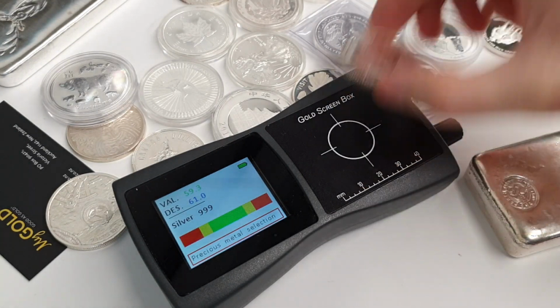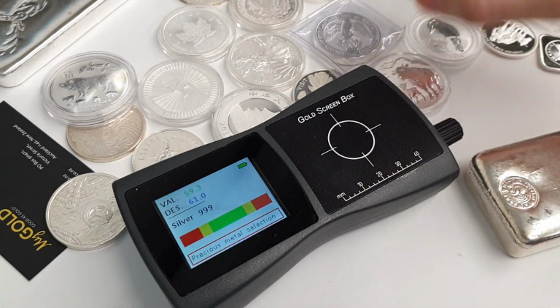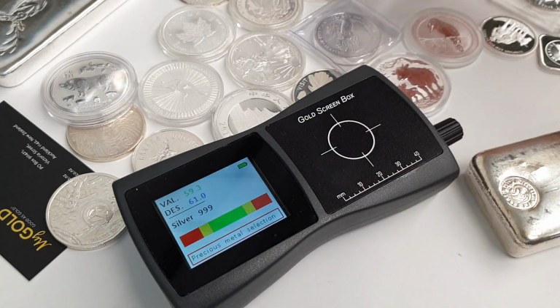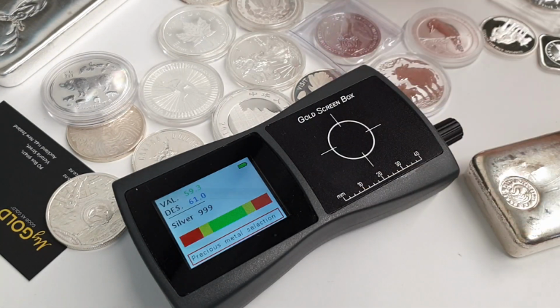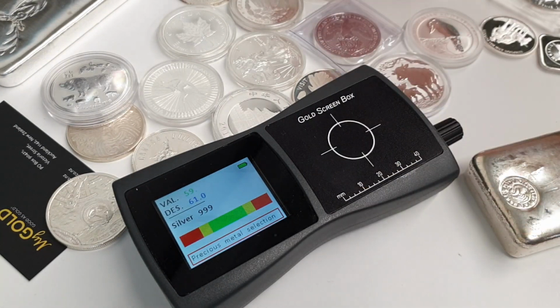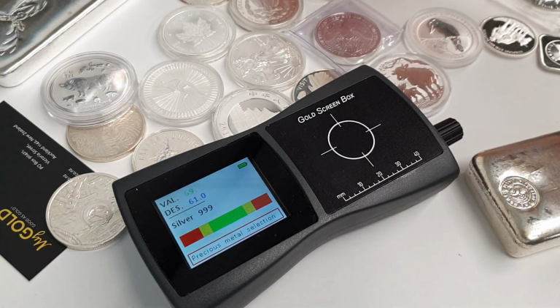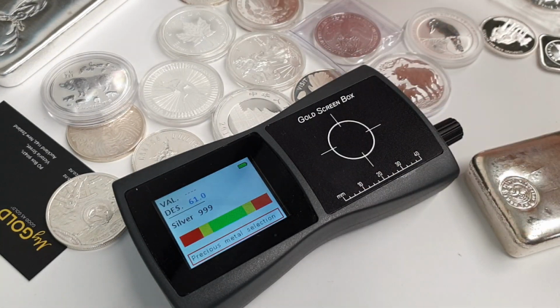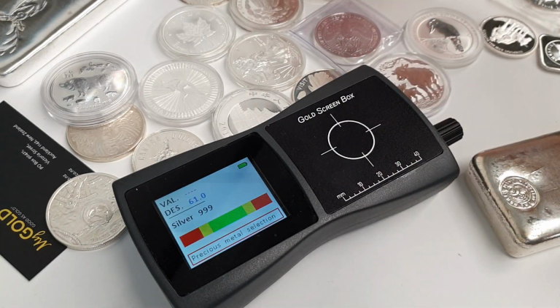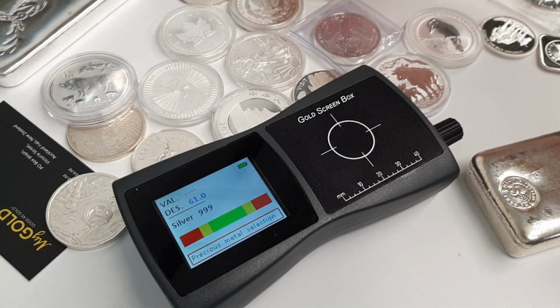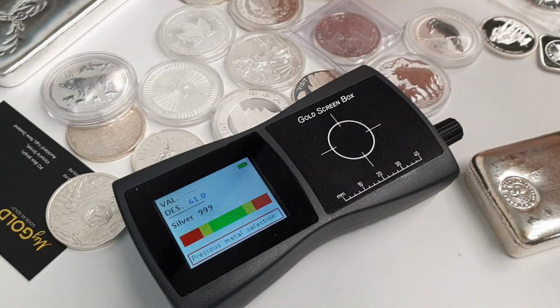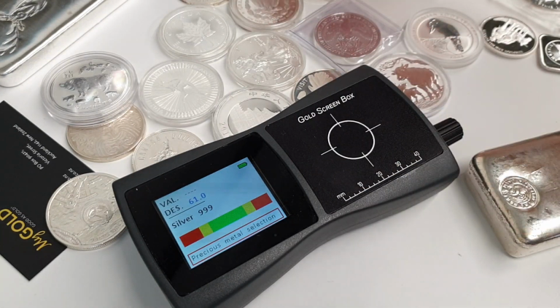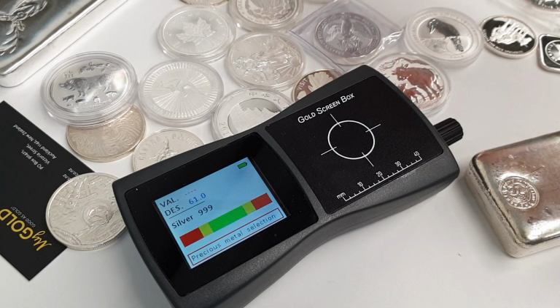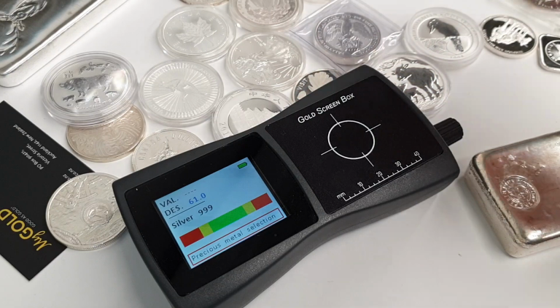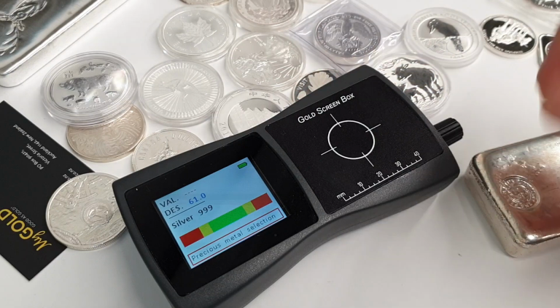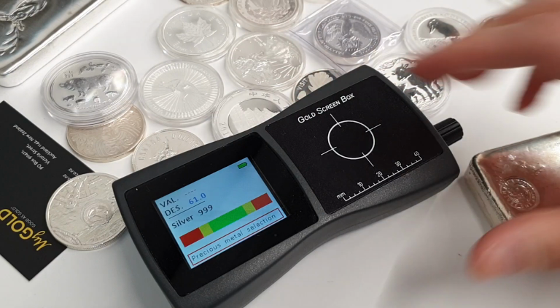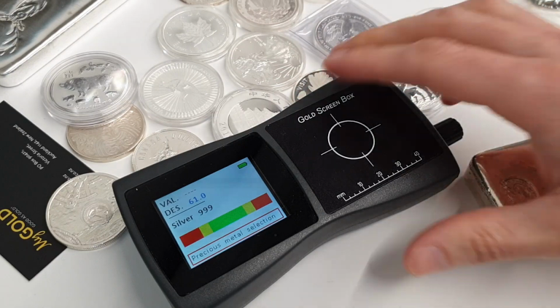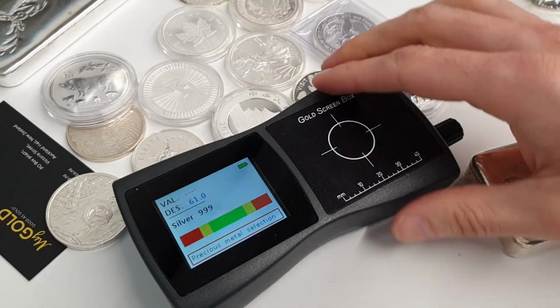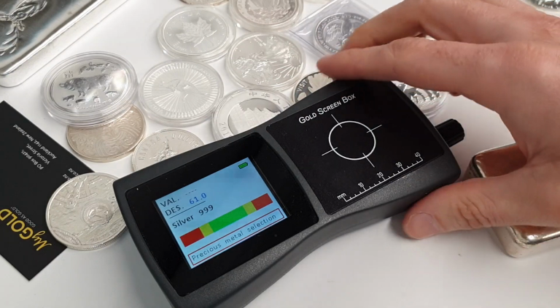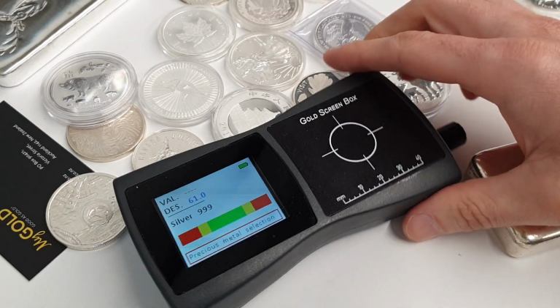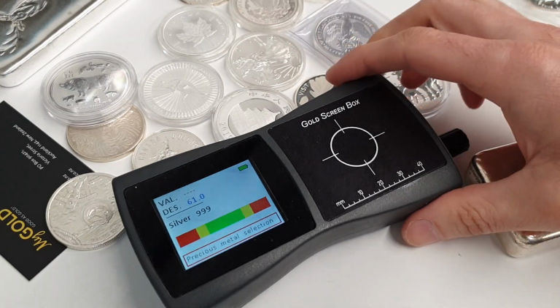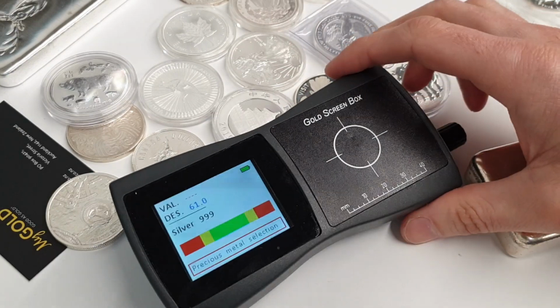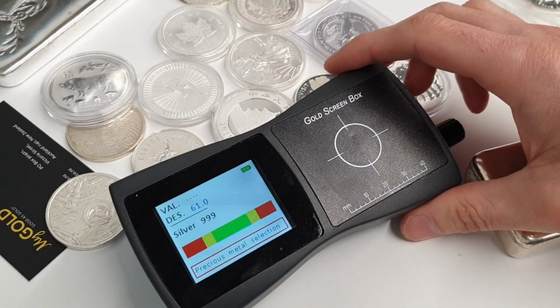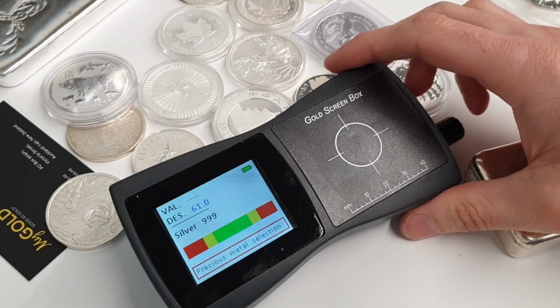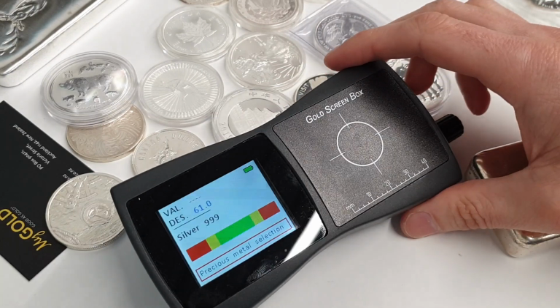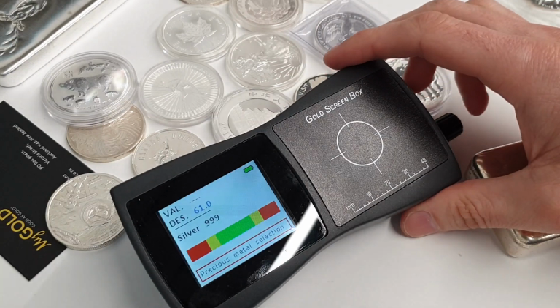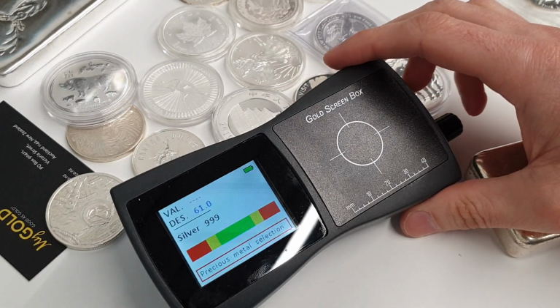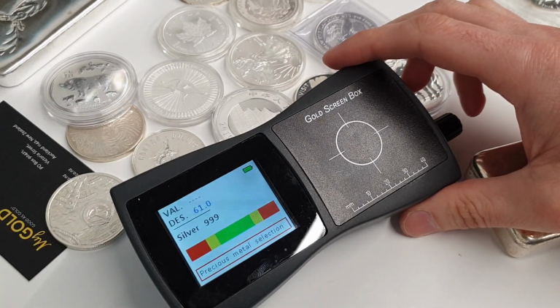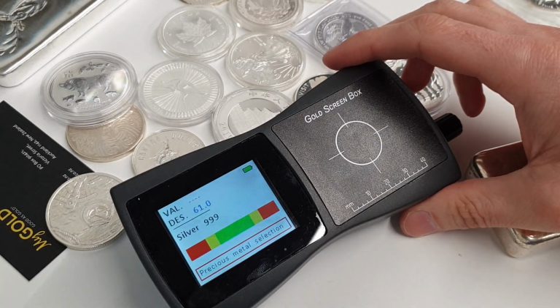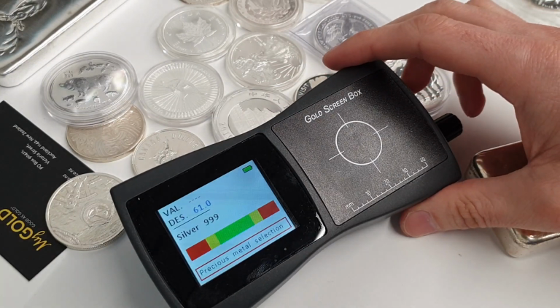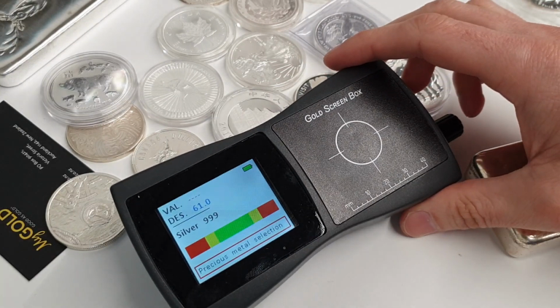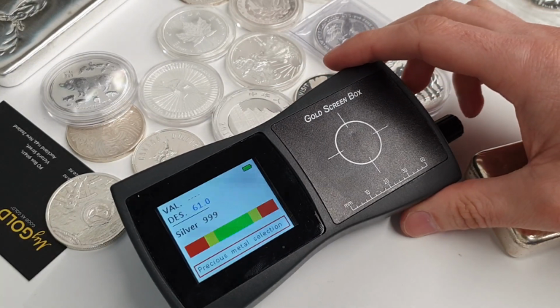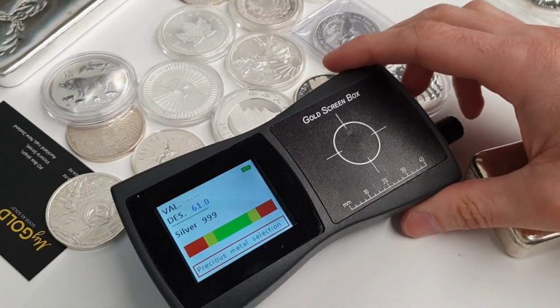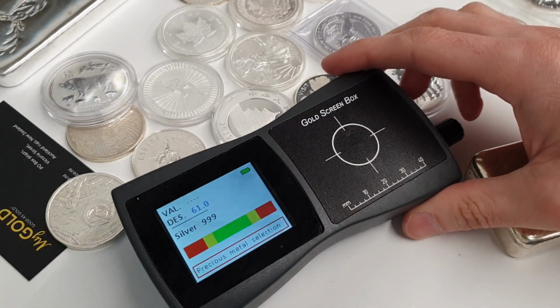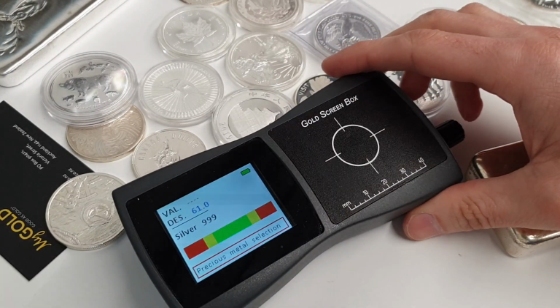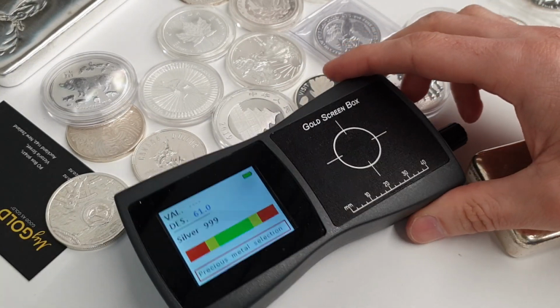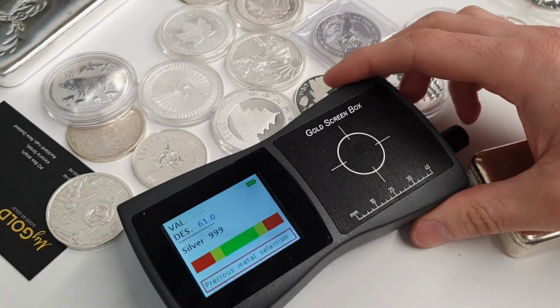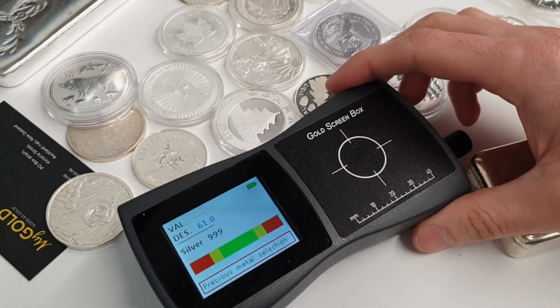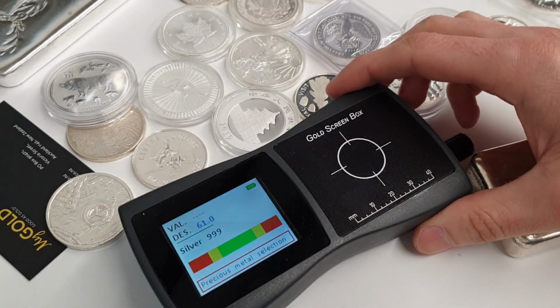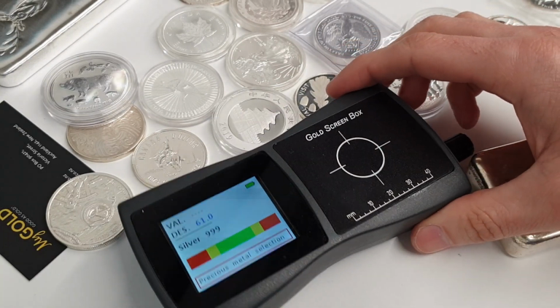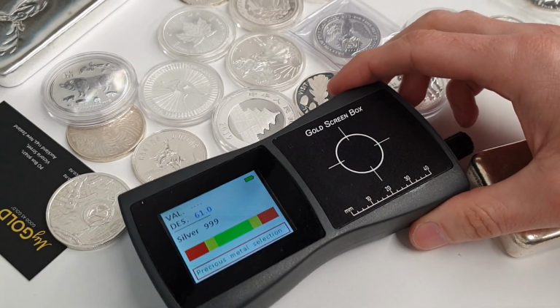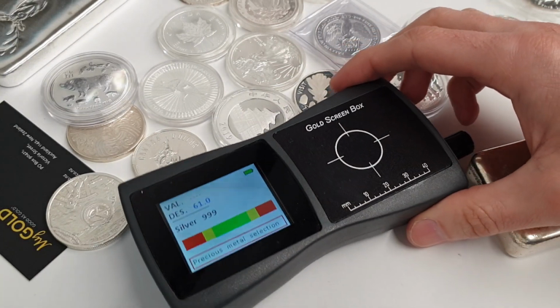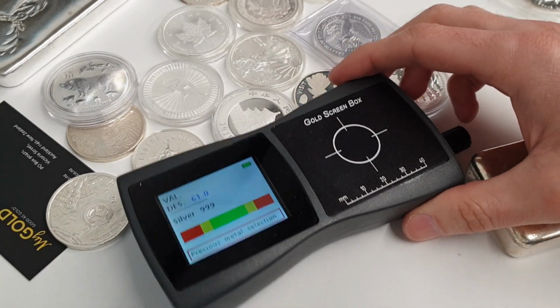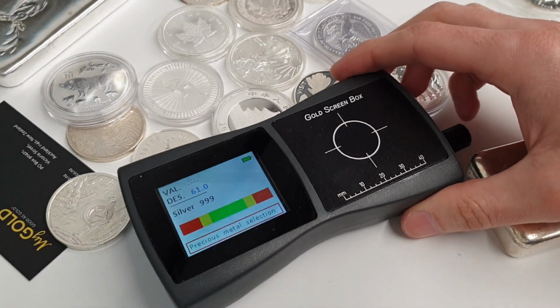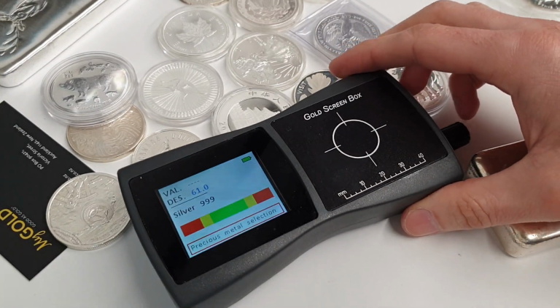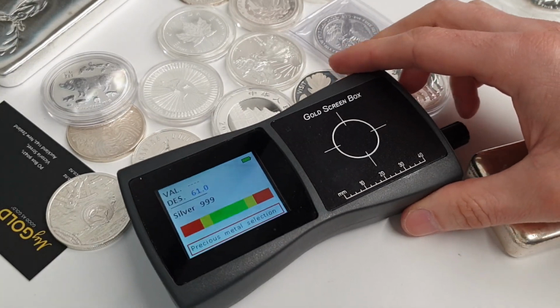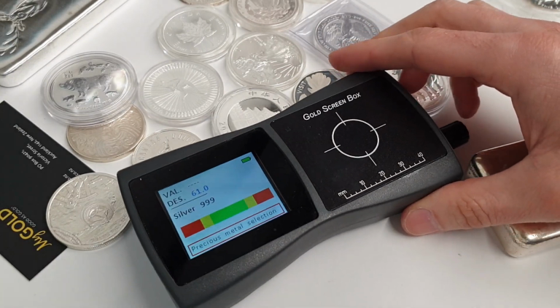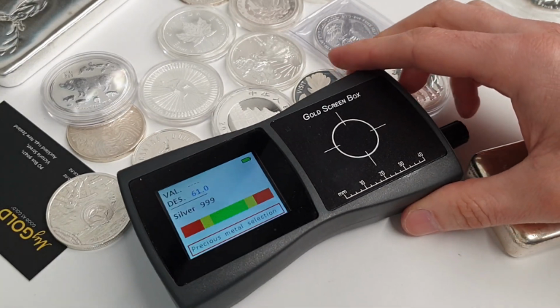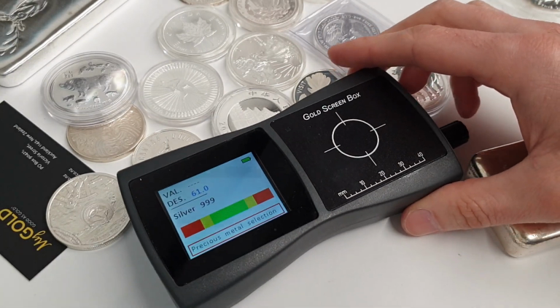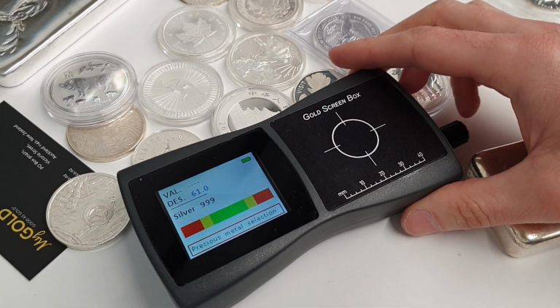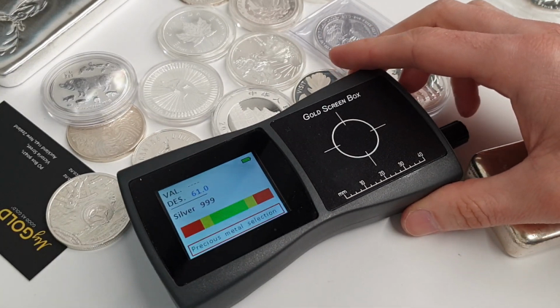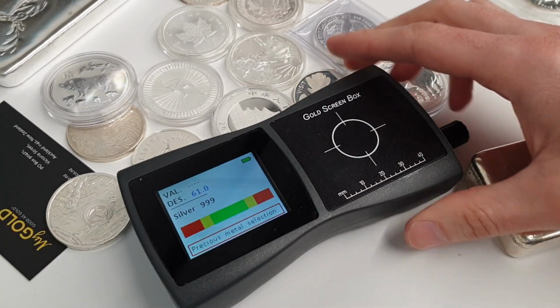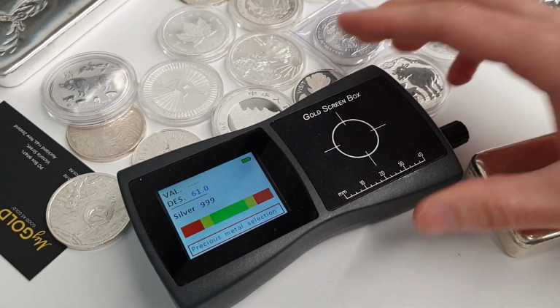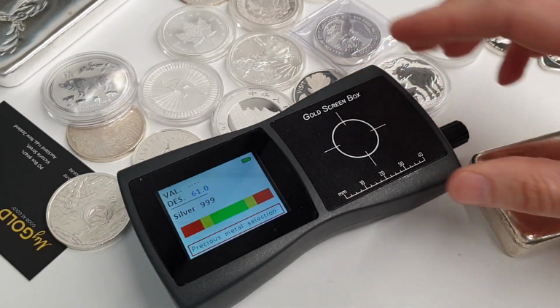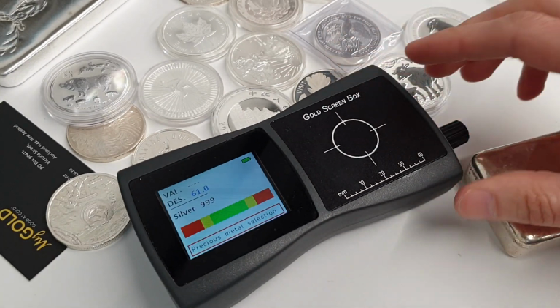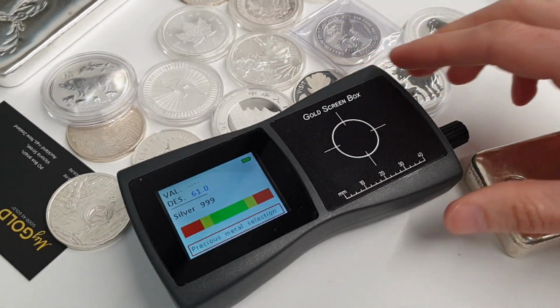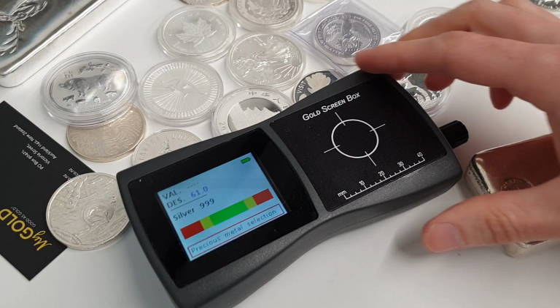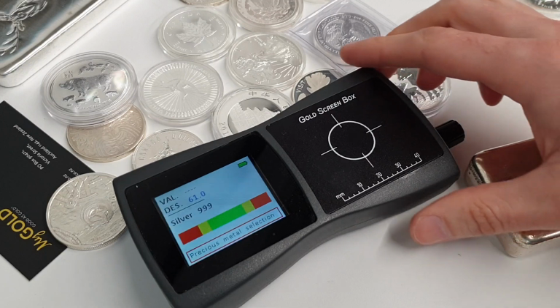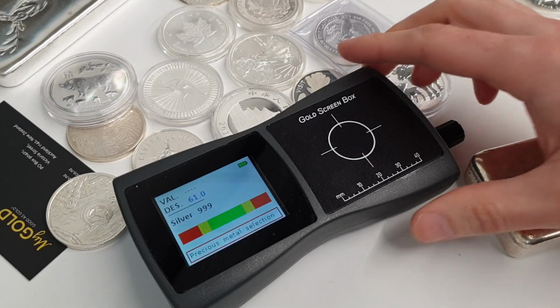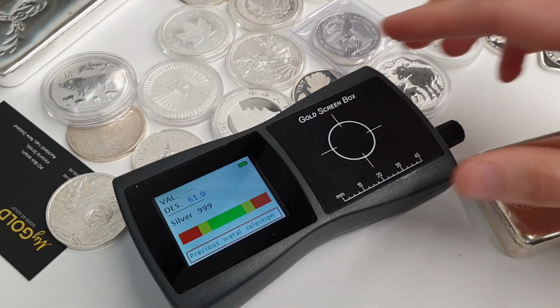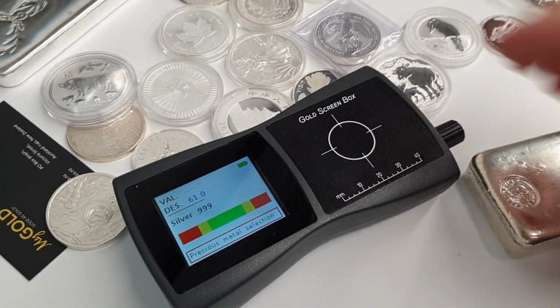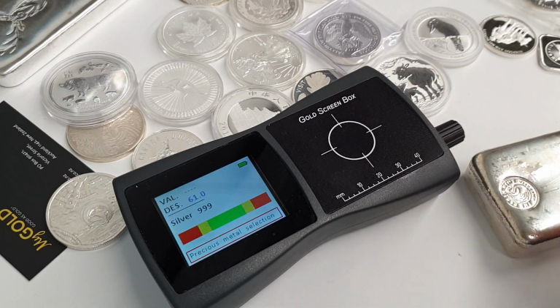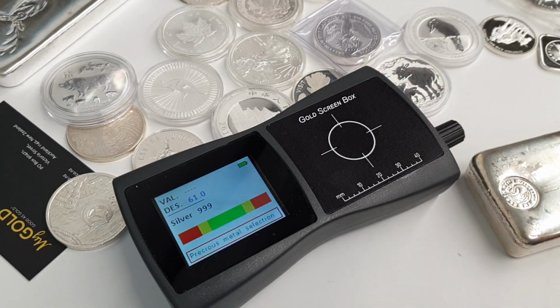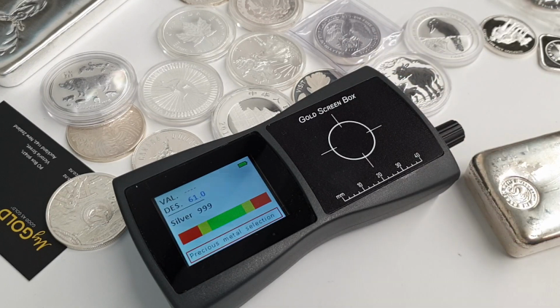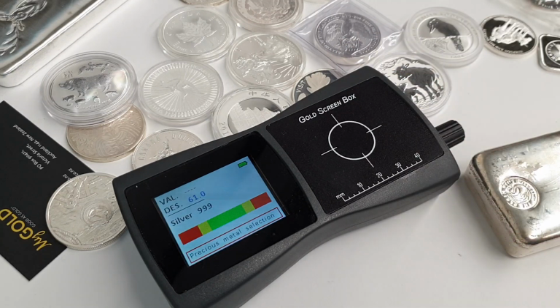MyGold are distributors for Asia Pacific for the Gold Screen Box. Any questions, let us know — happy to help out.